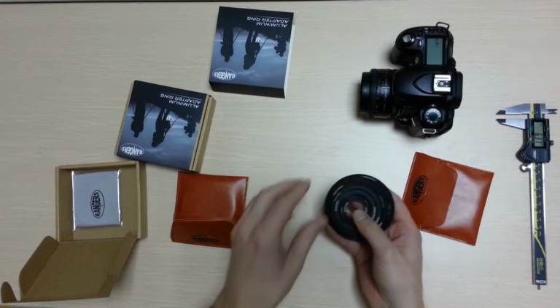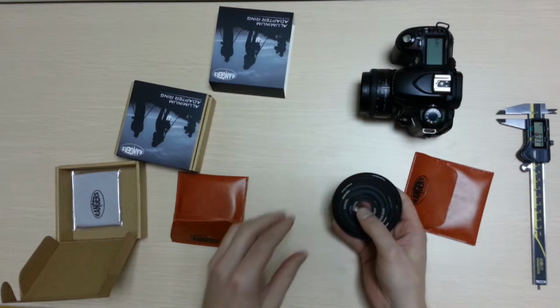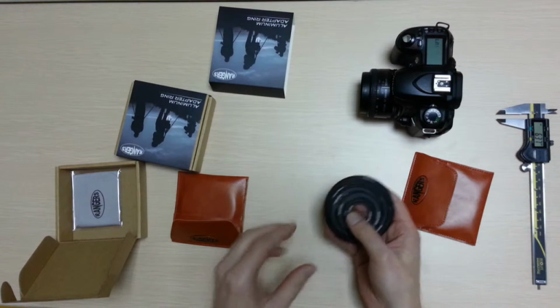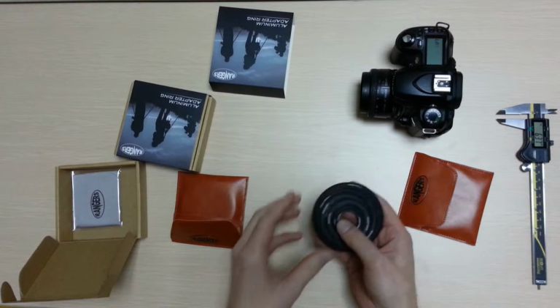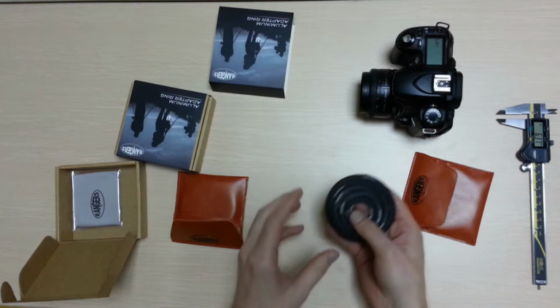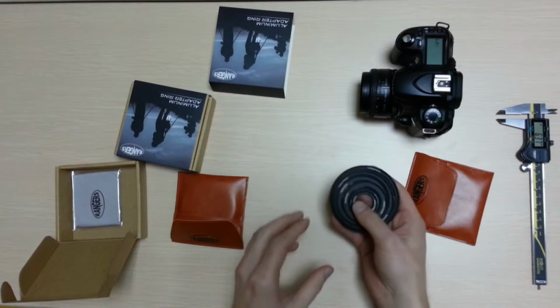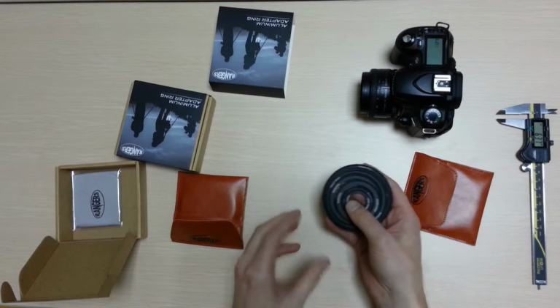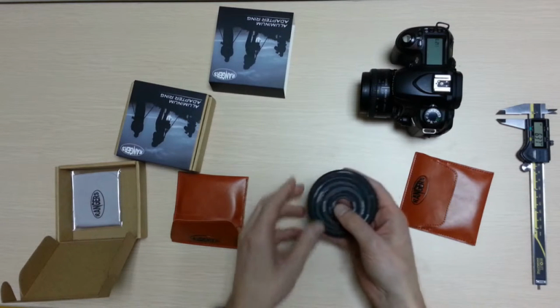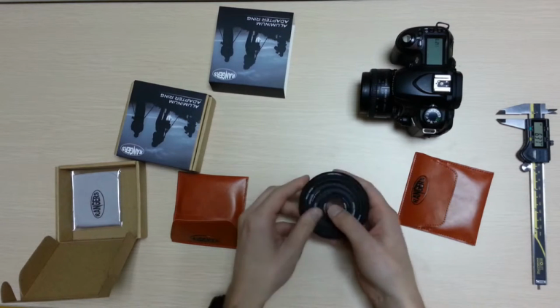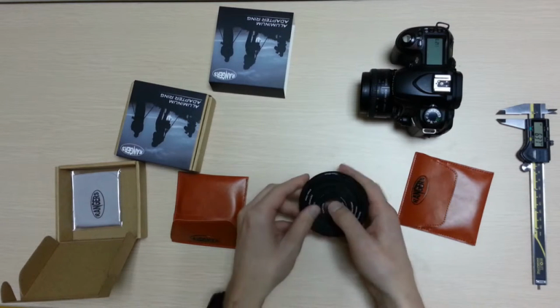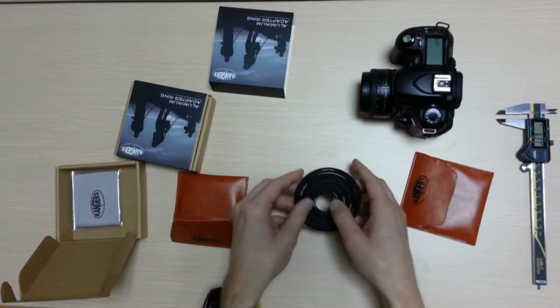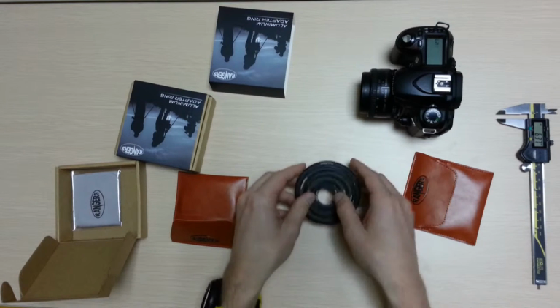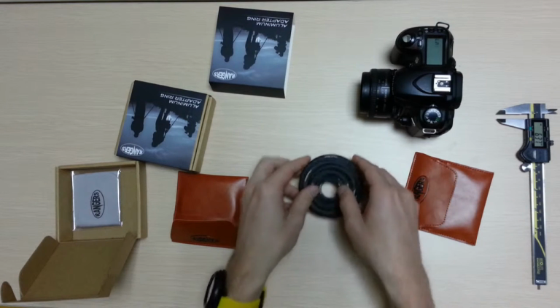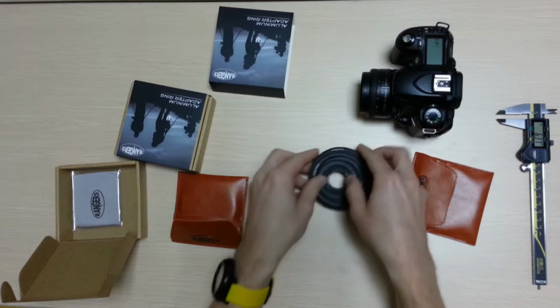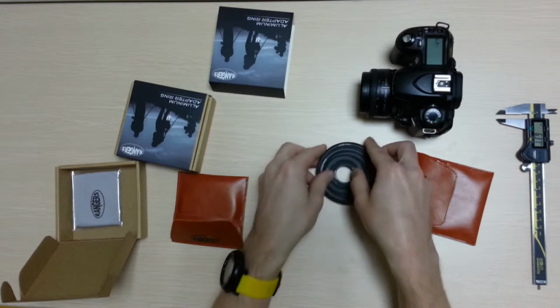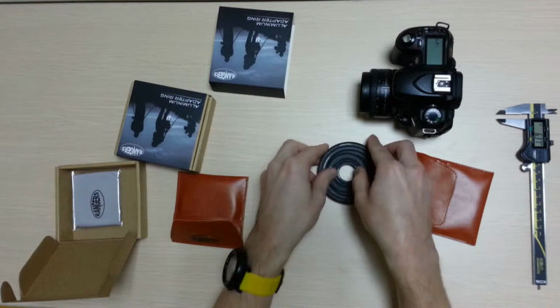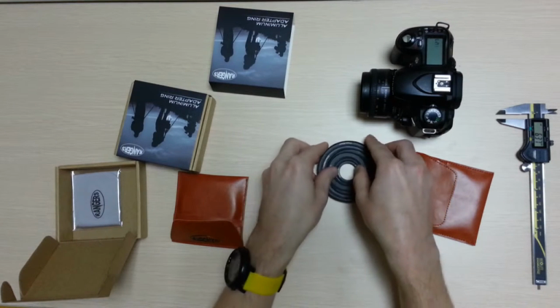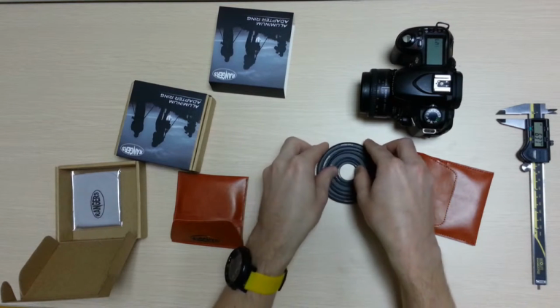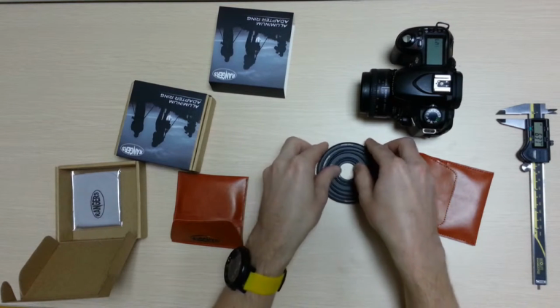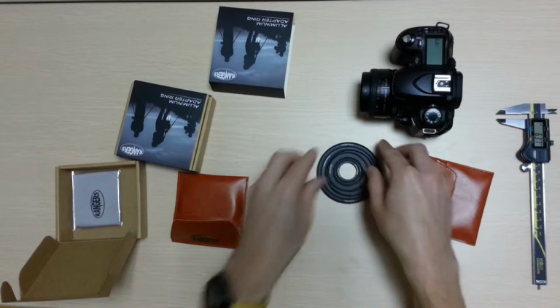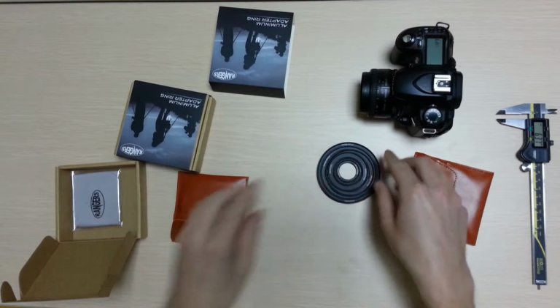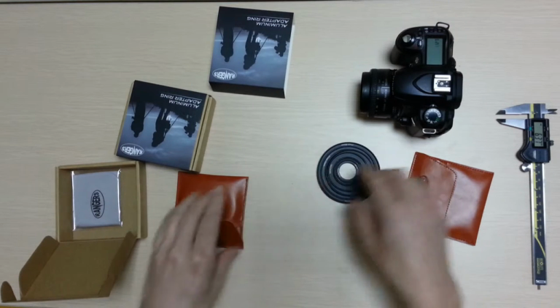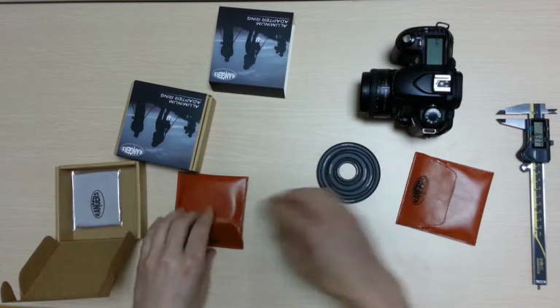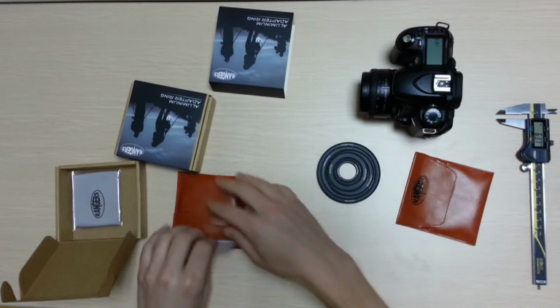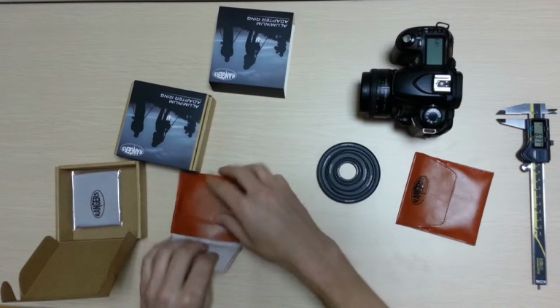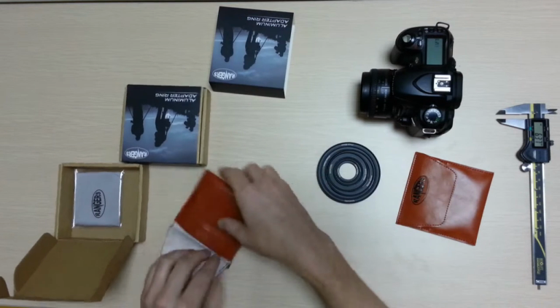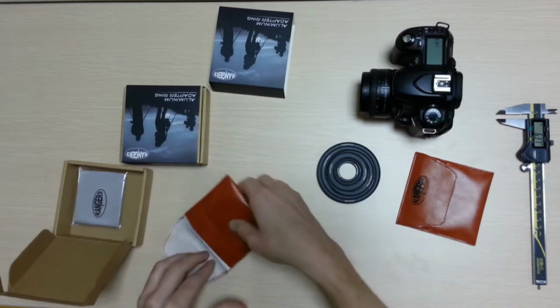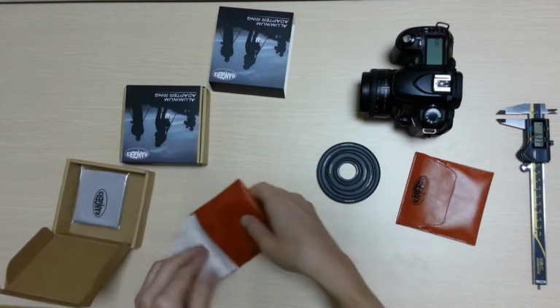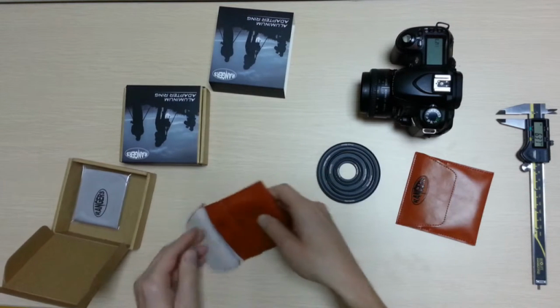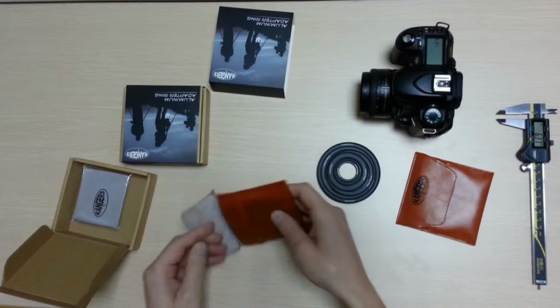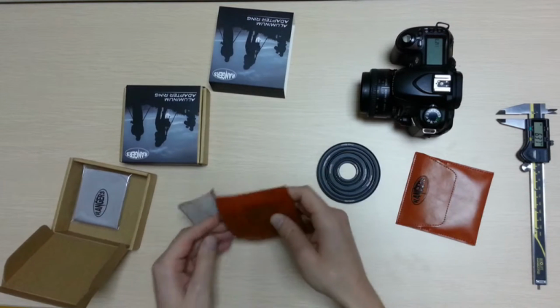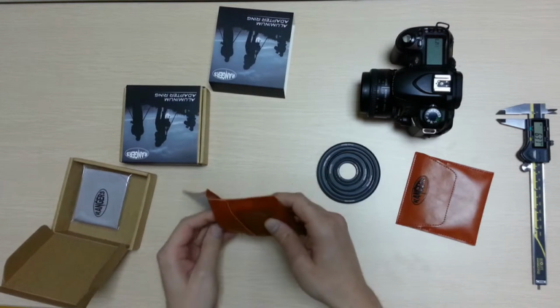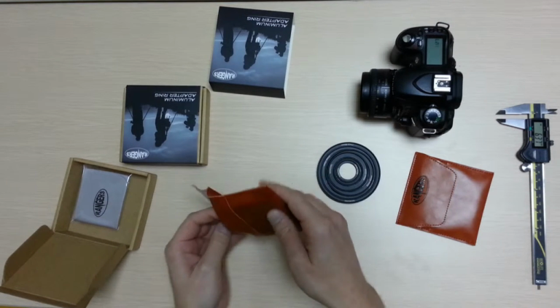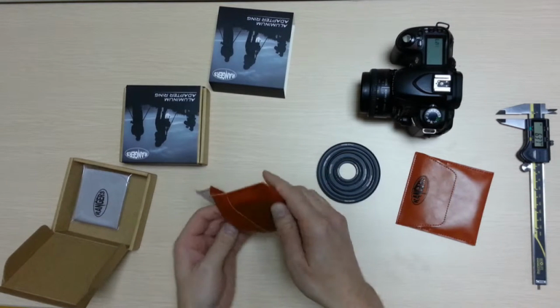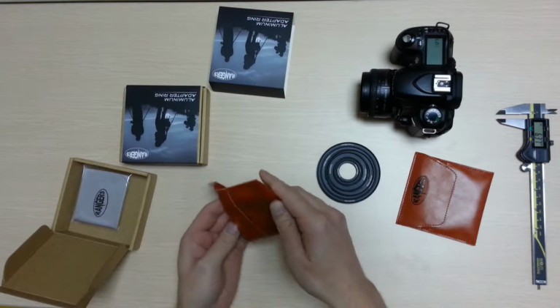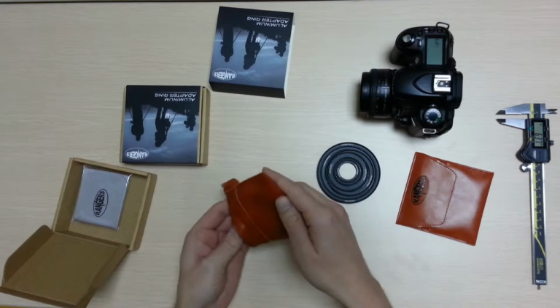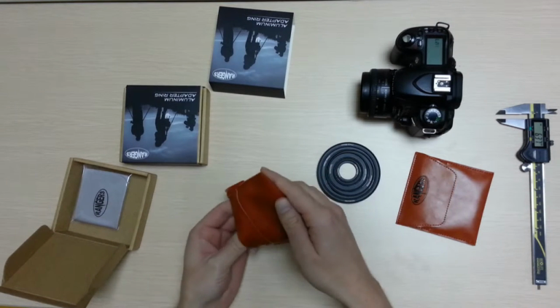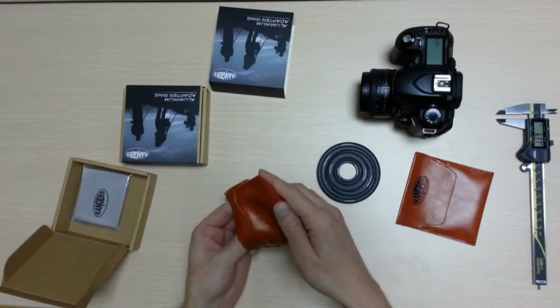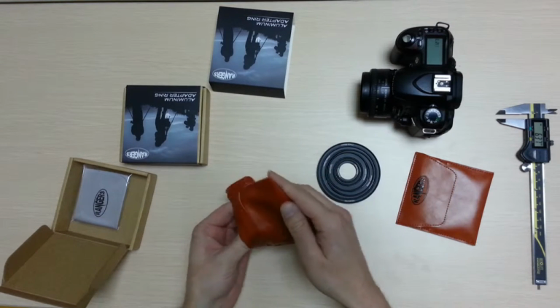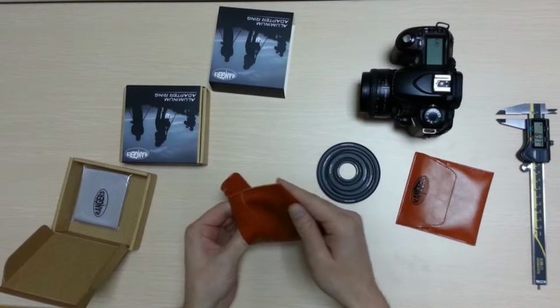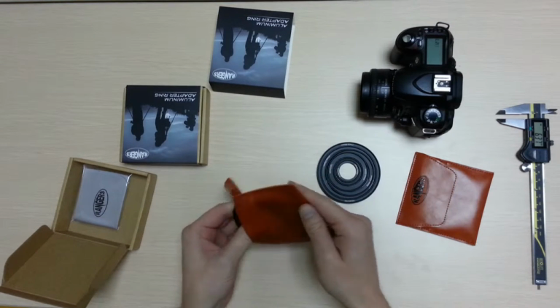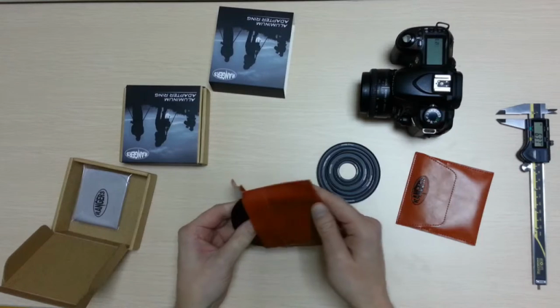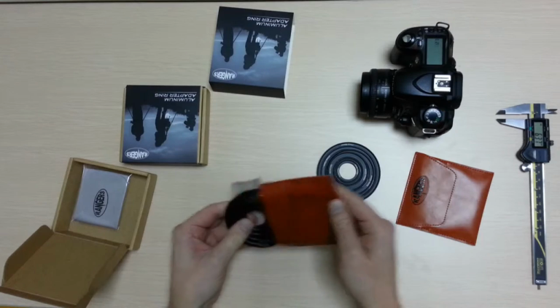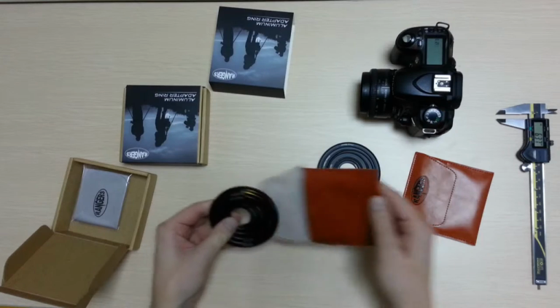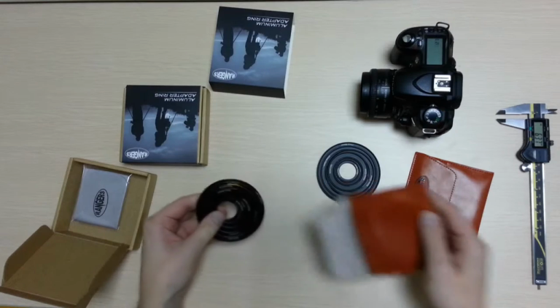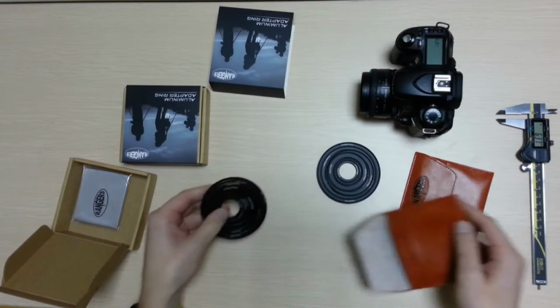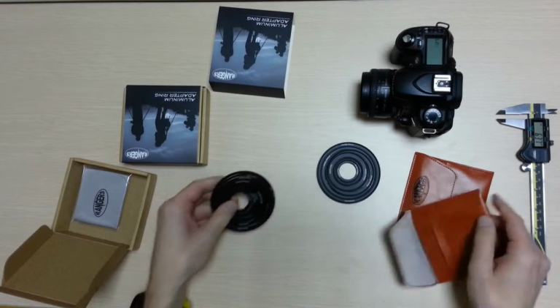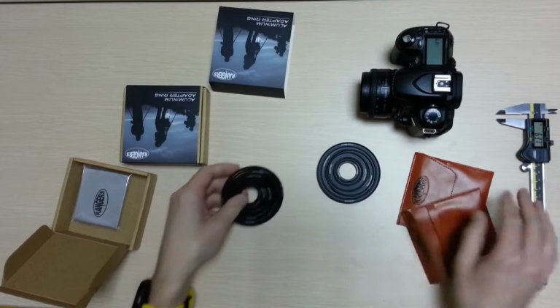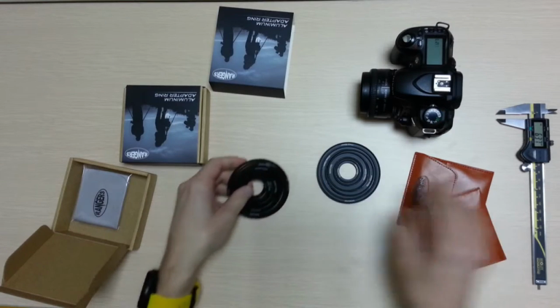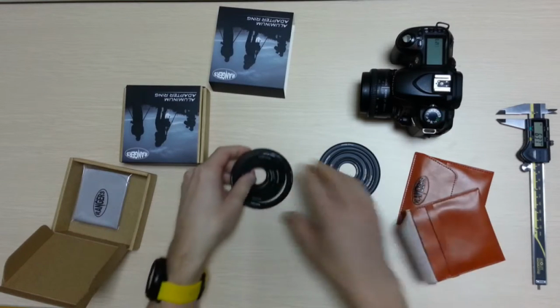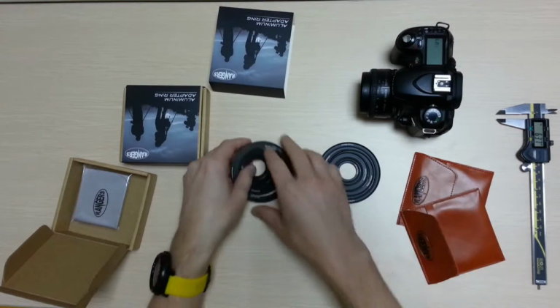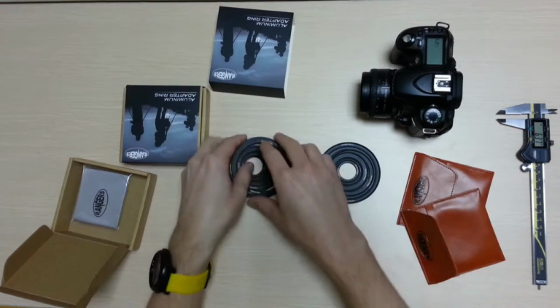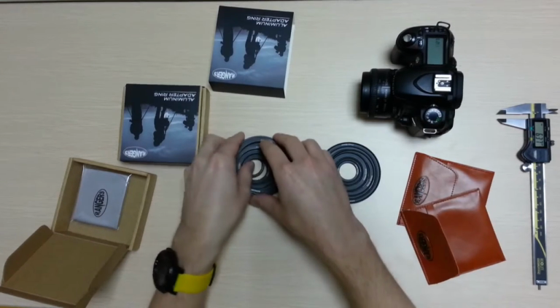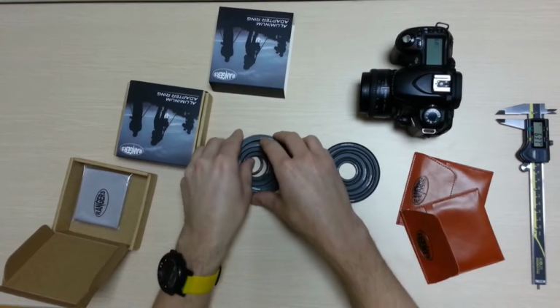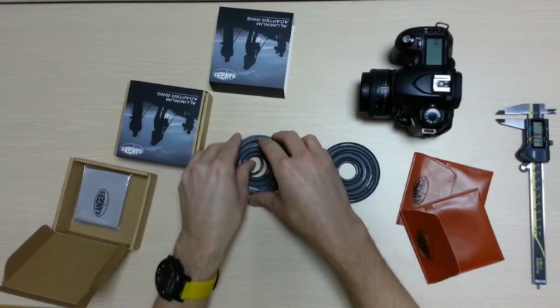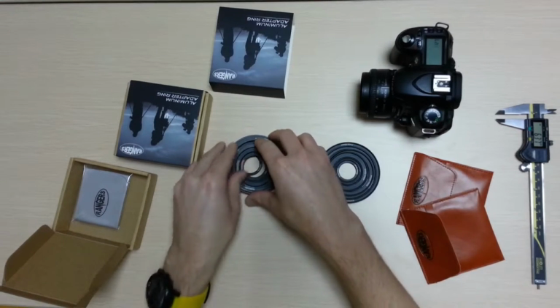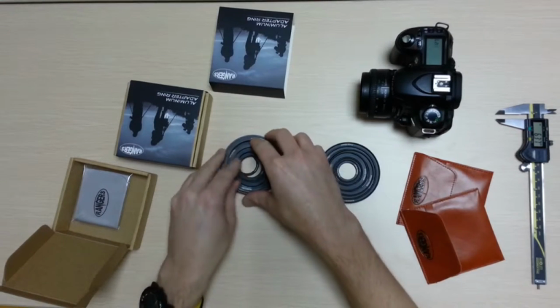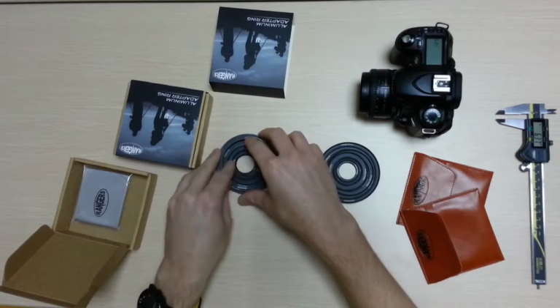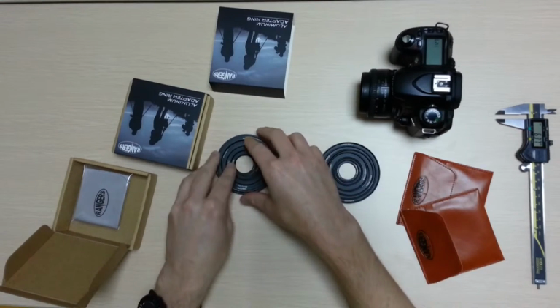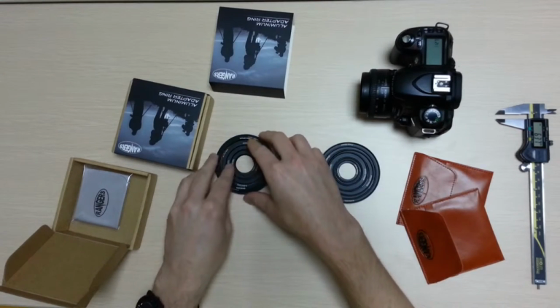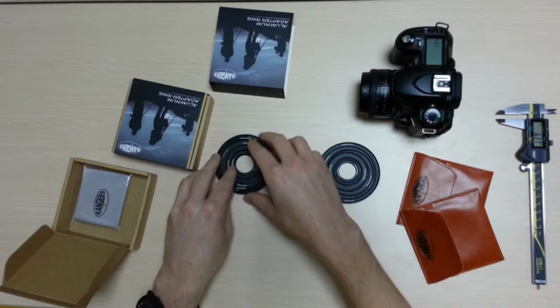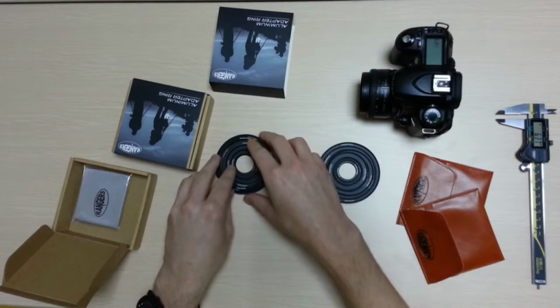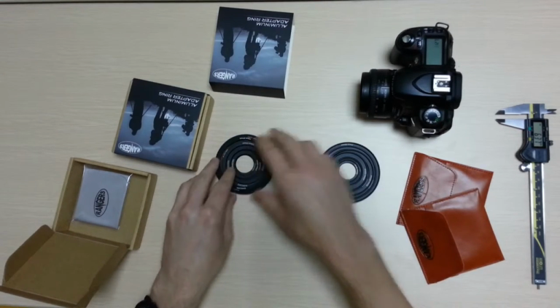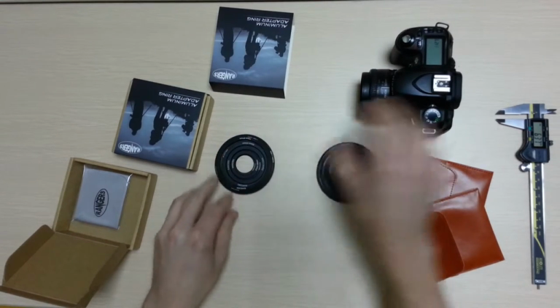This one comes with 10 Step Up adapters — you can see 10 here — and then you've got 10 Step Down adapters.